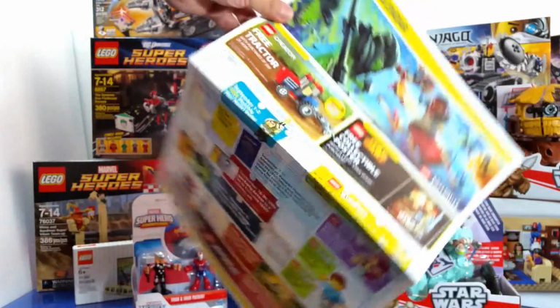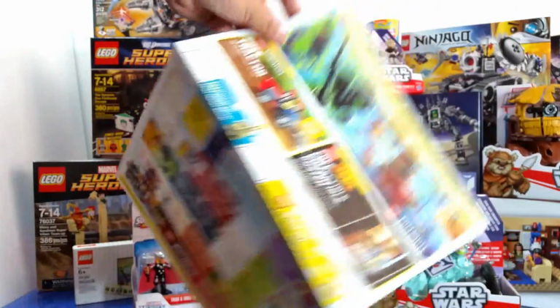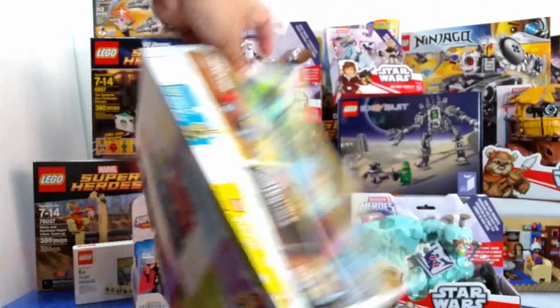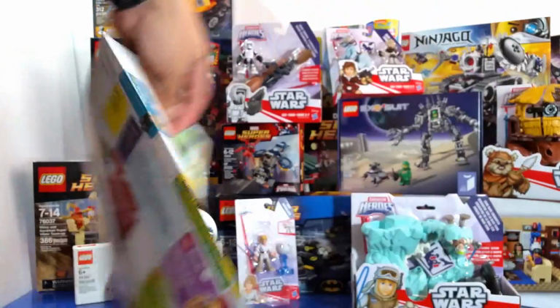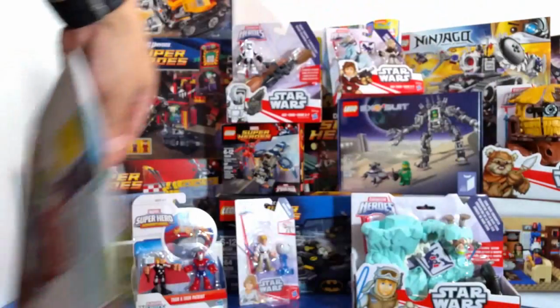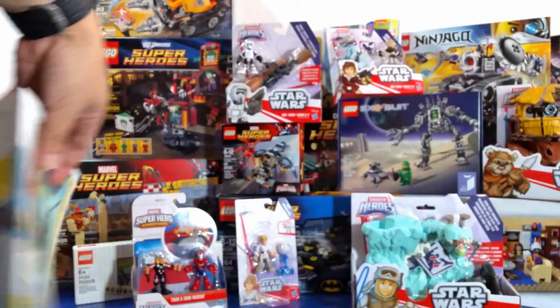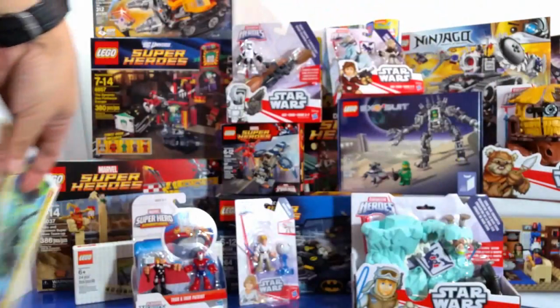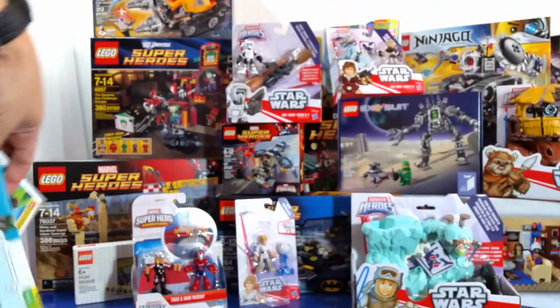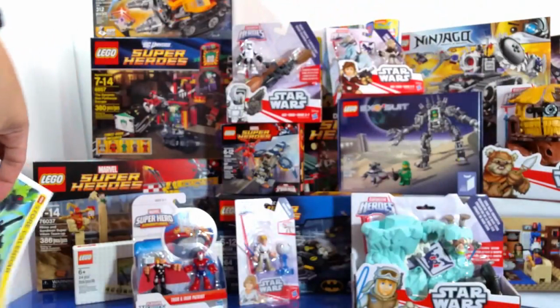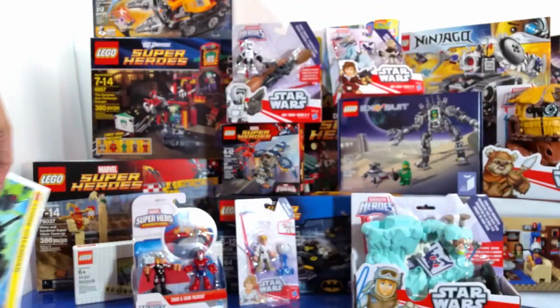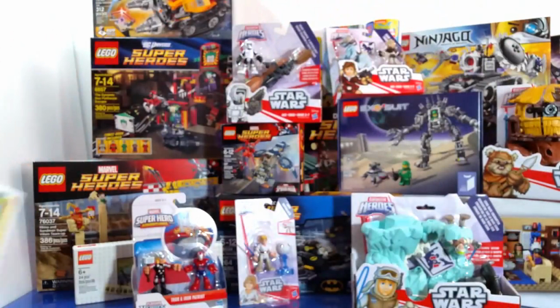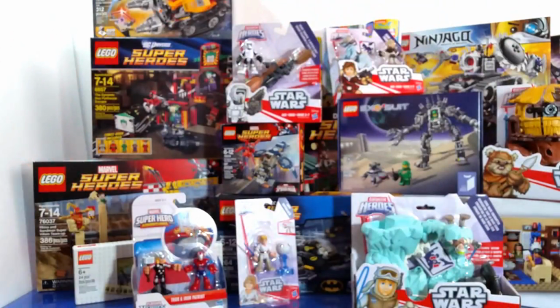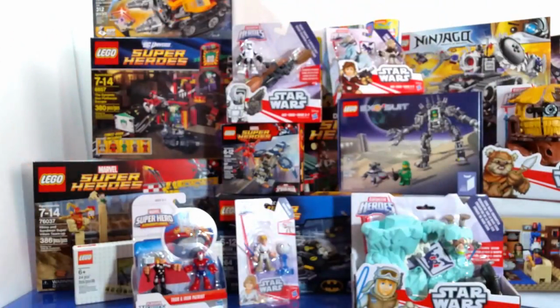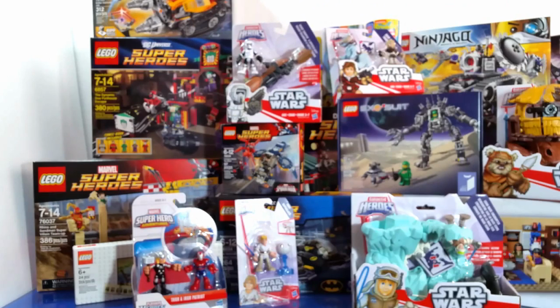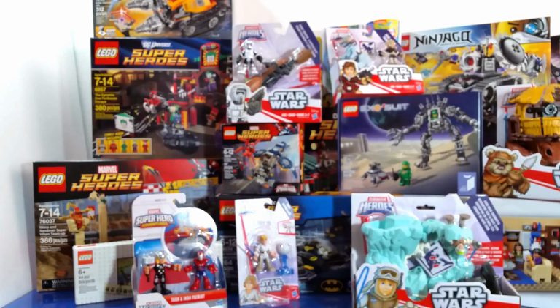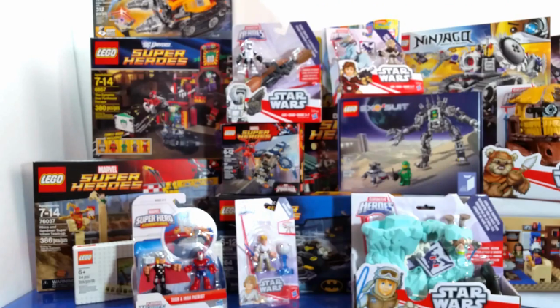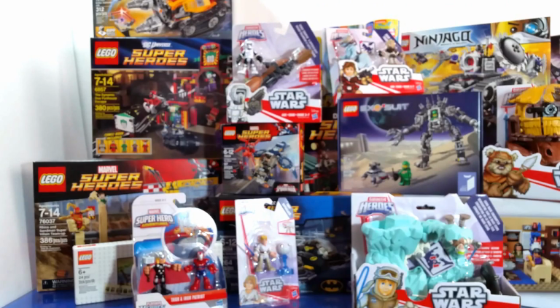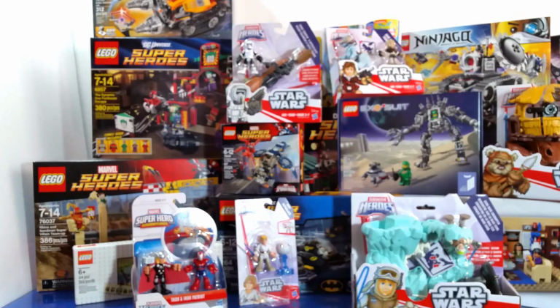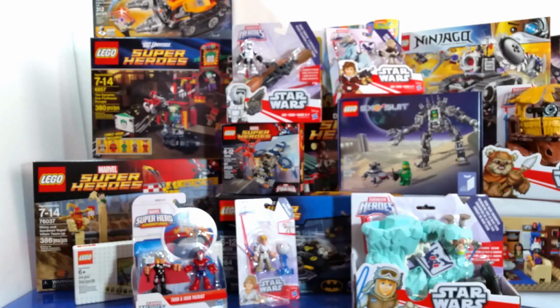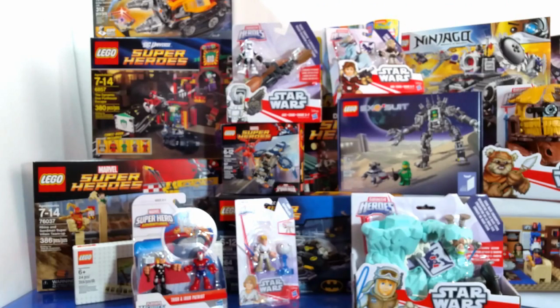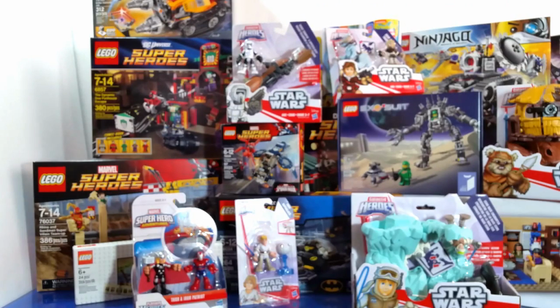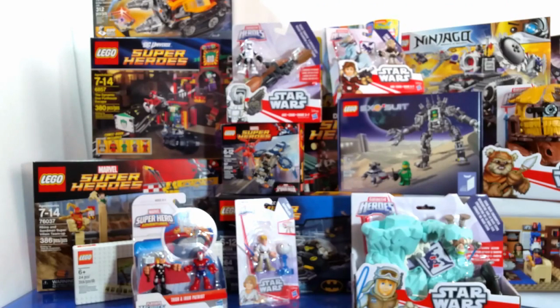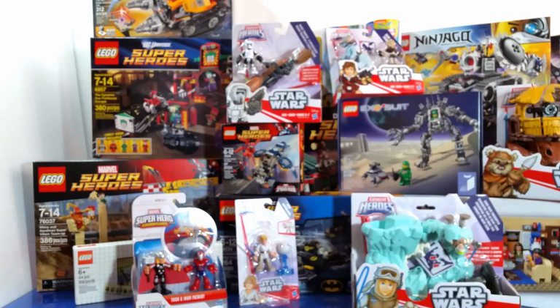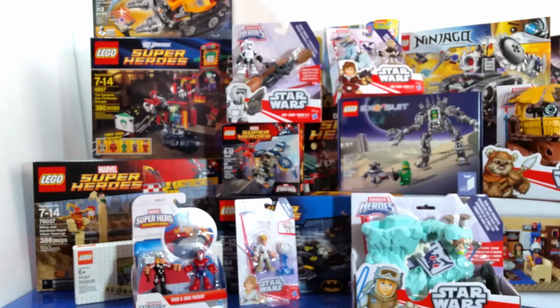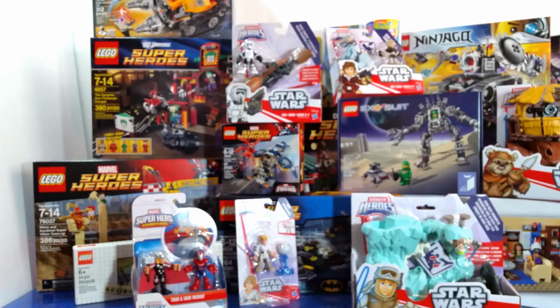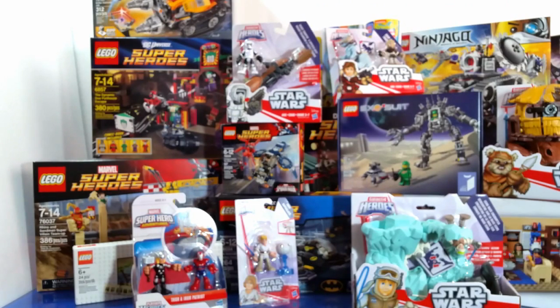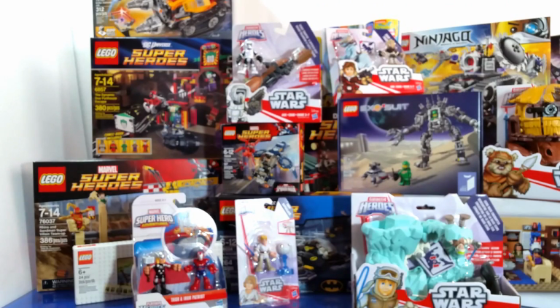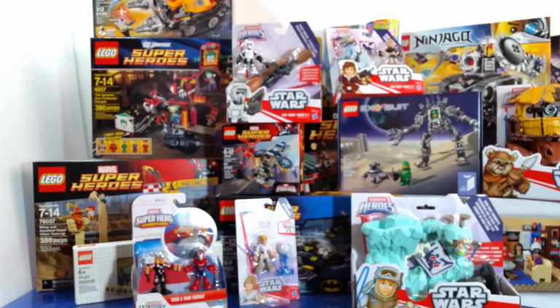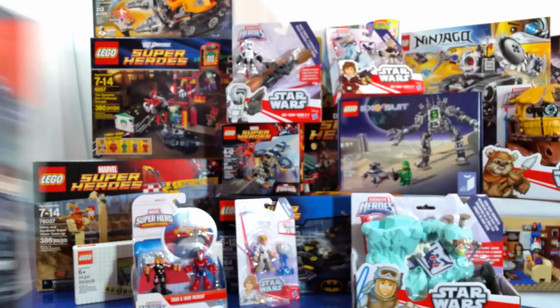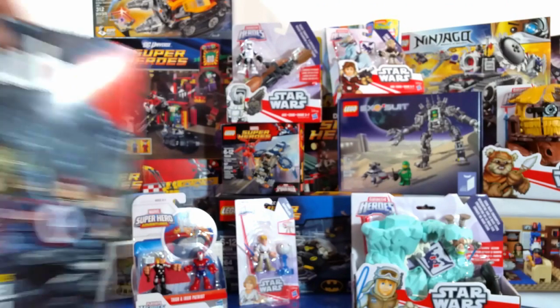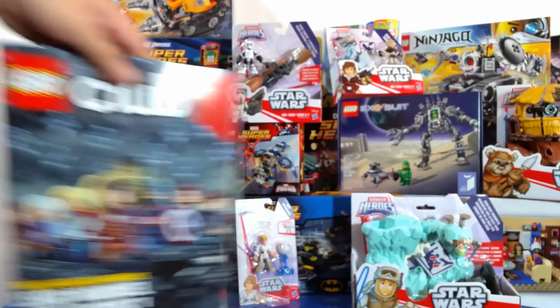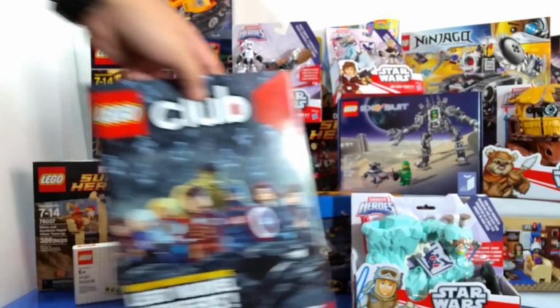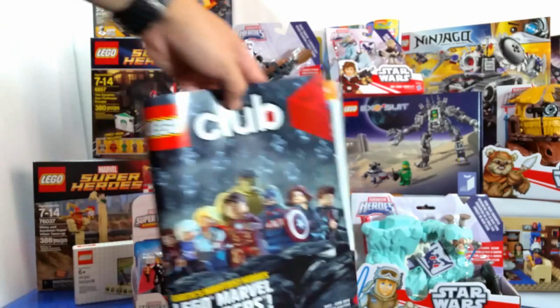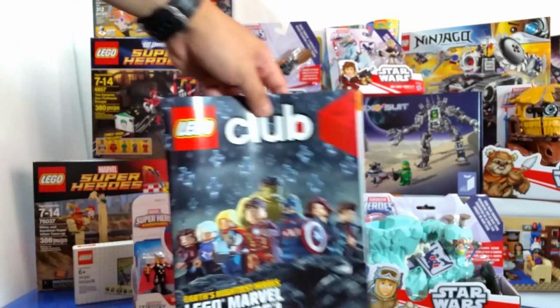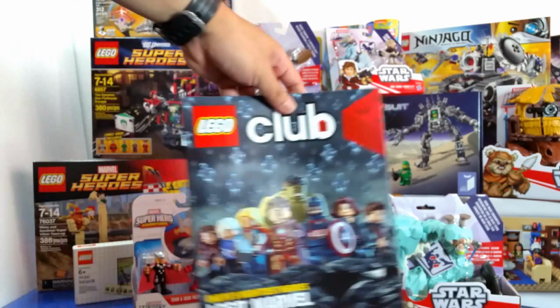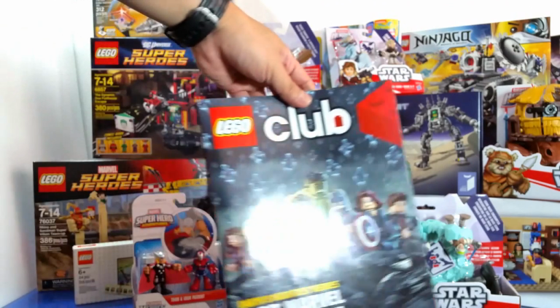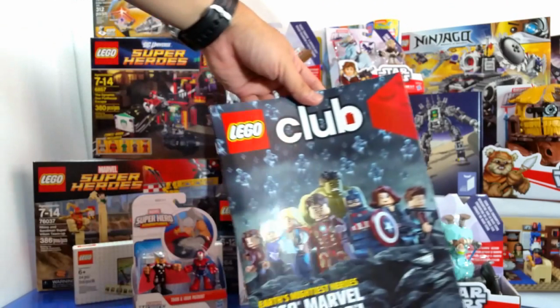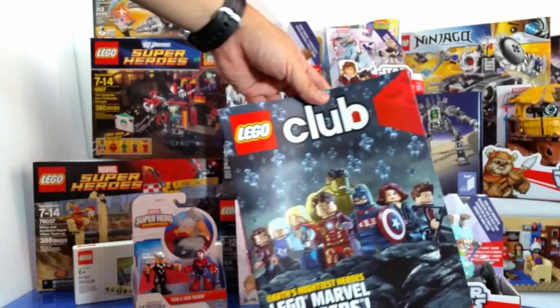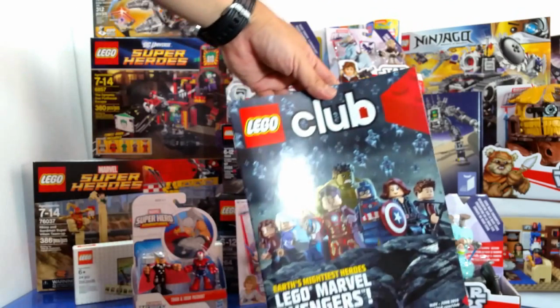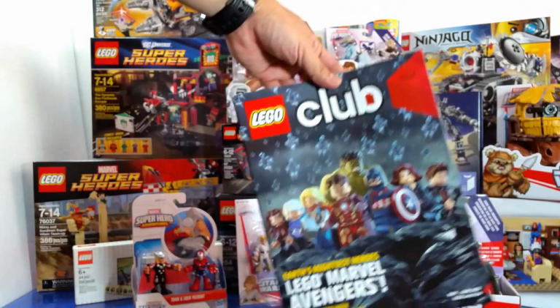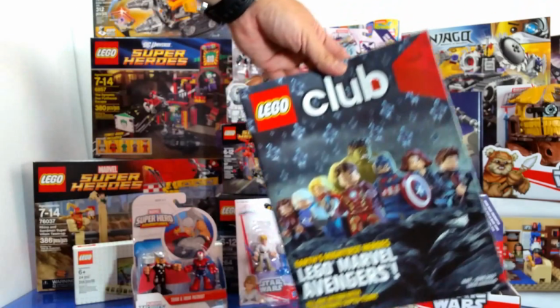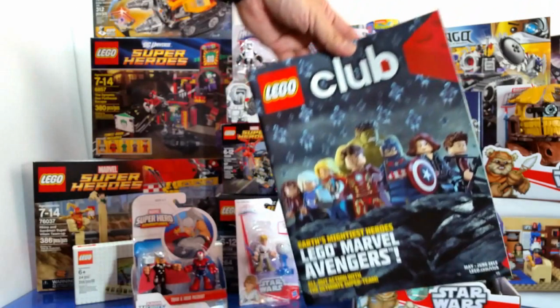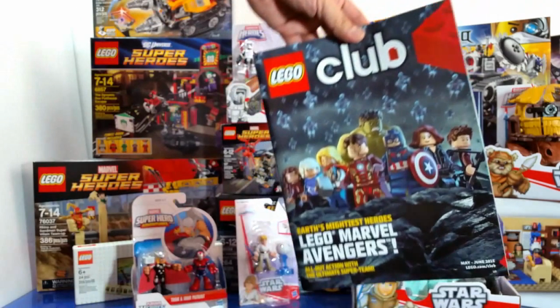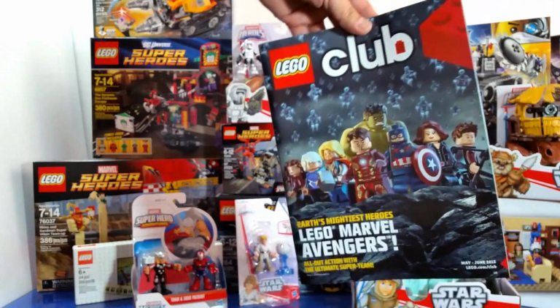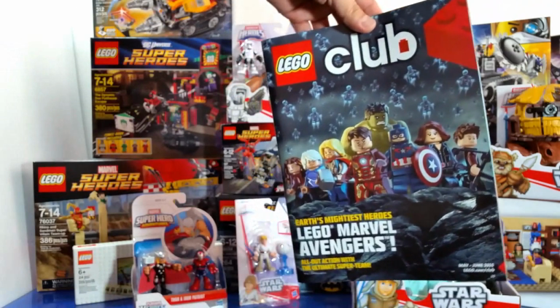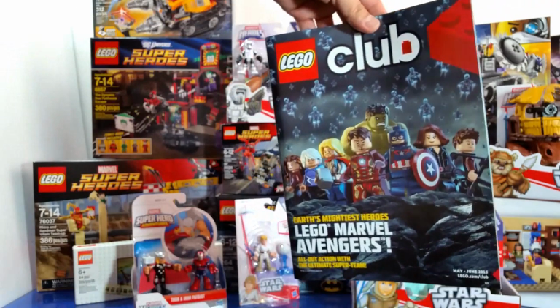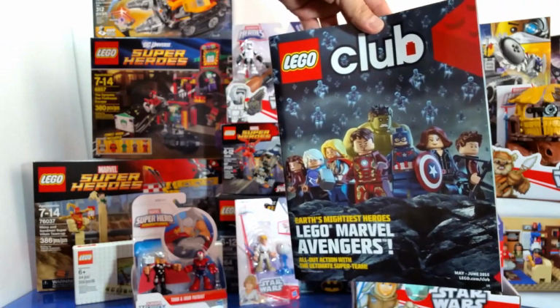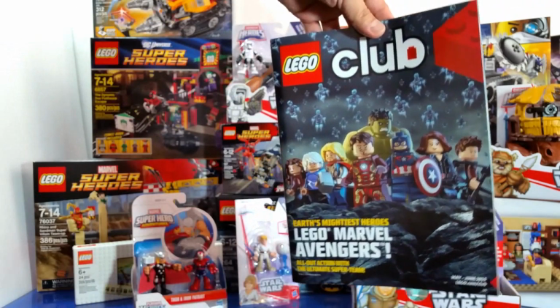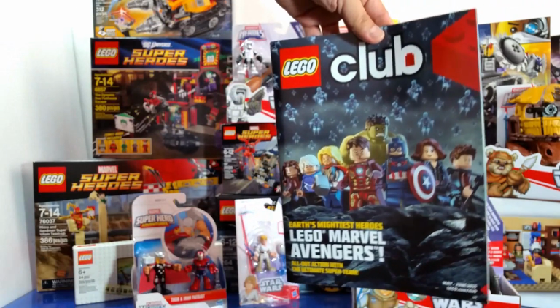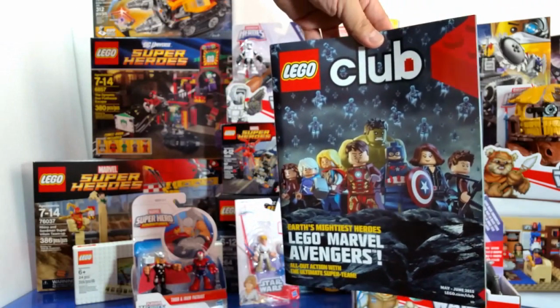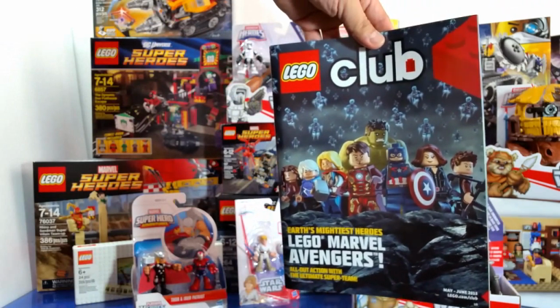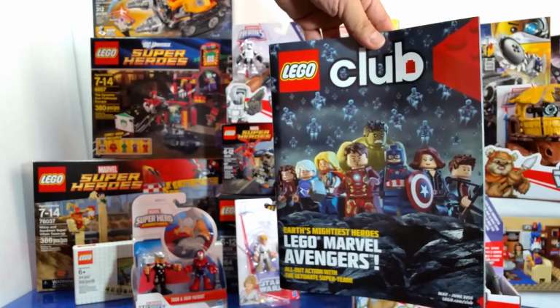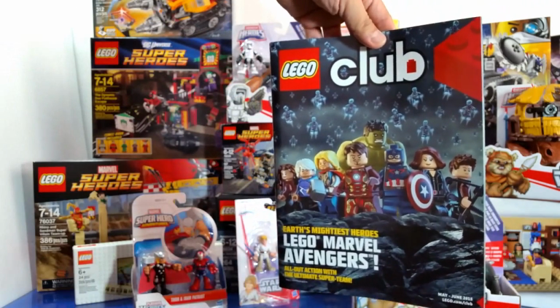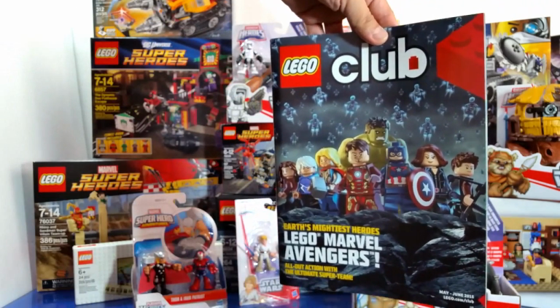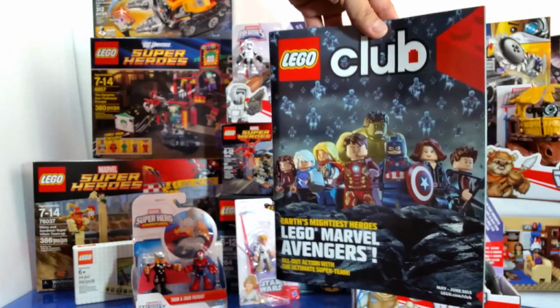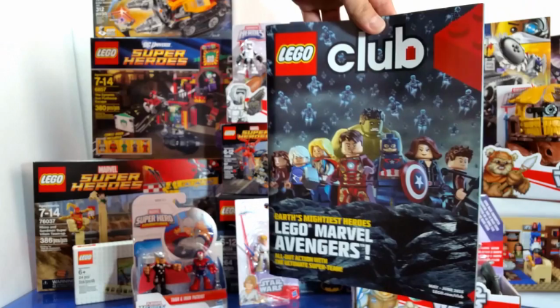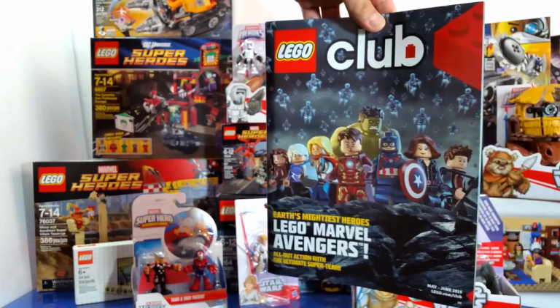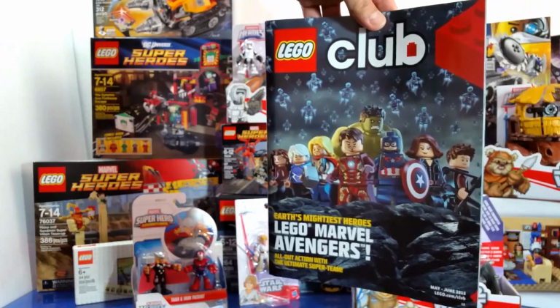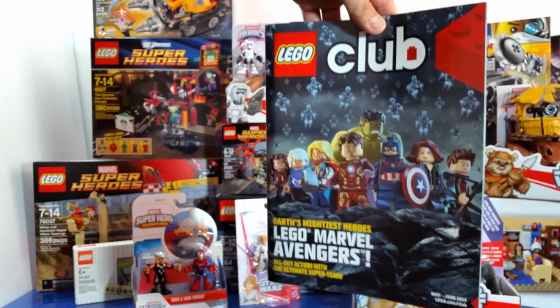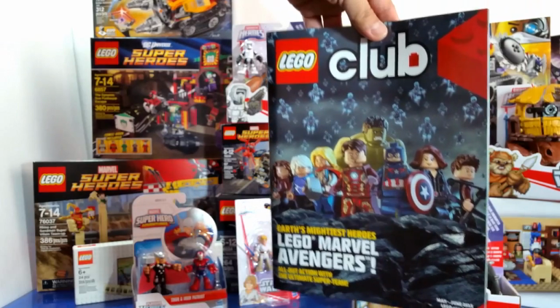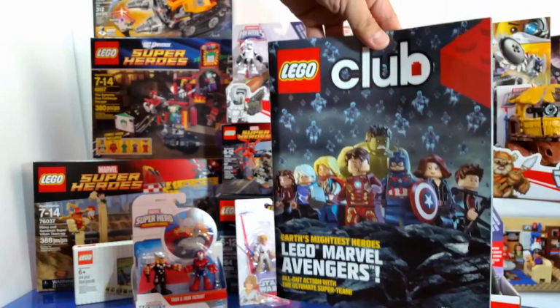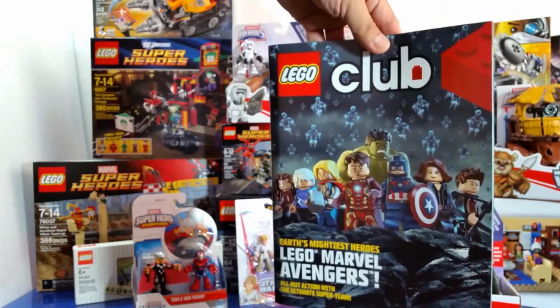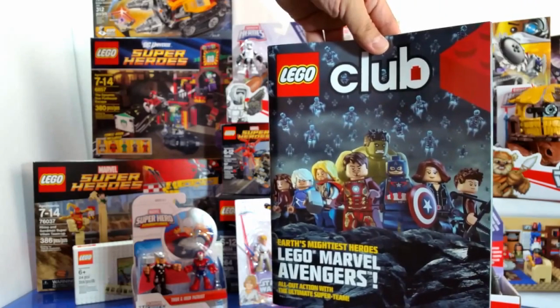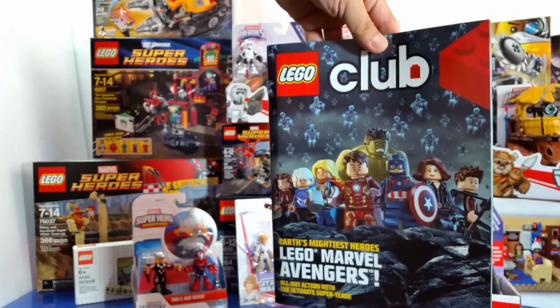I also got the Lego store calendar and the new Lego Club magazine from the Lego store.